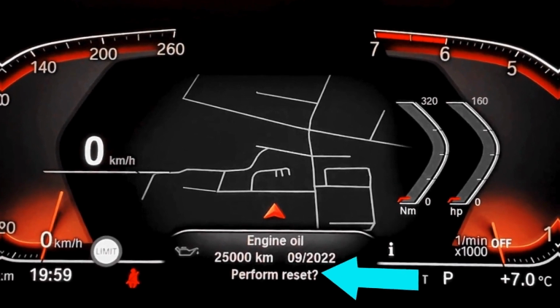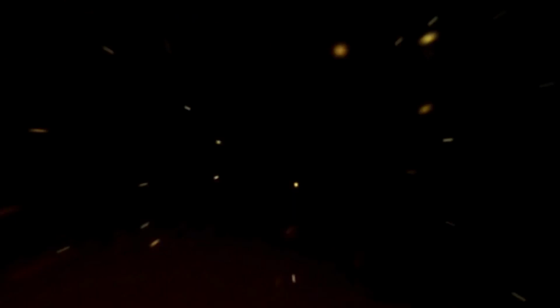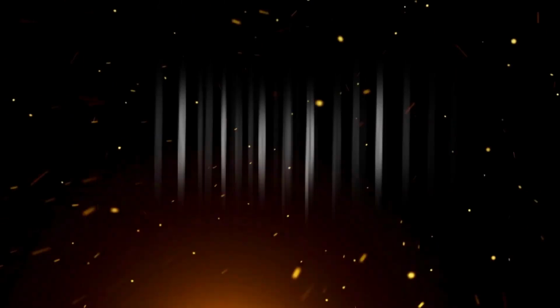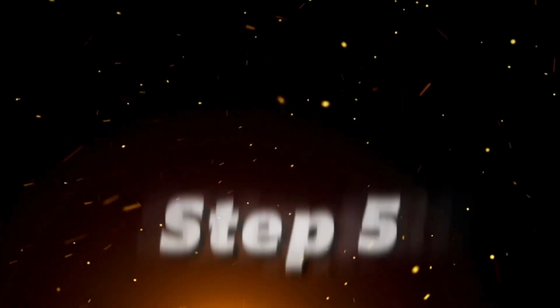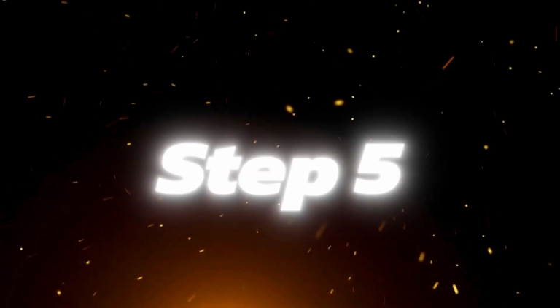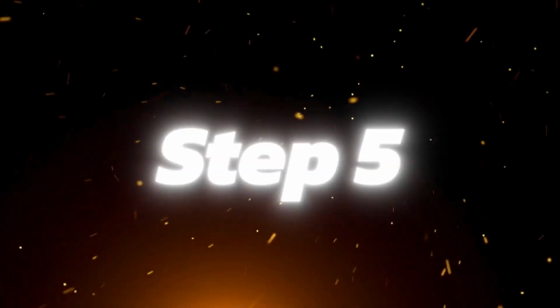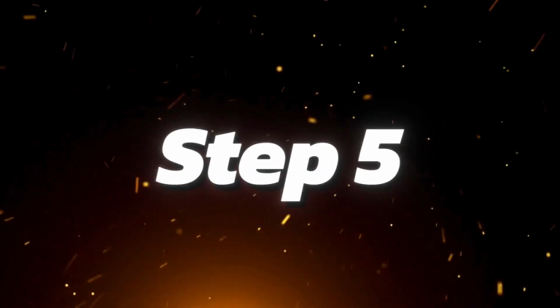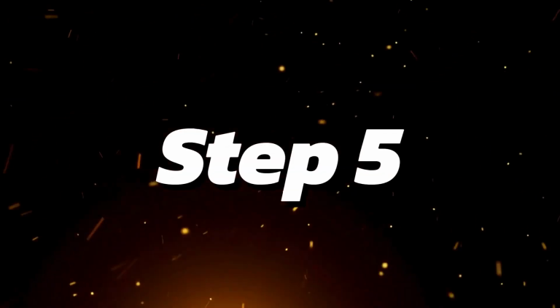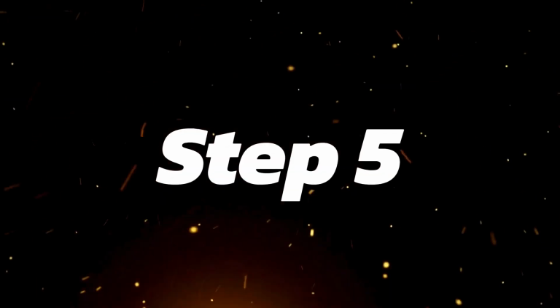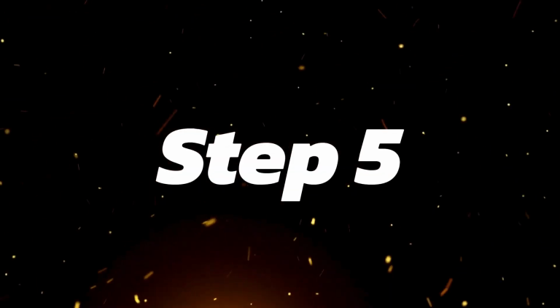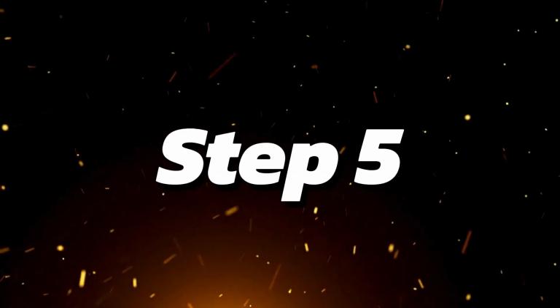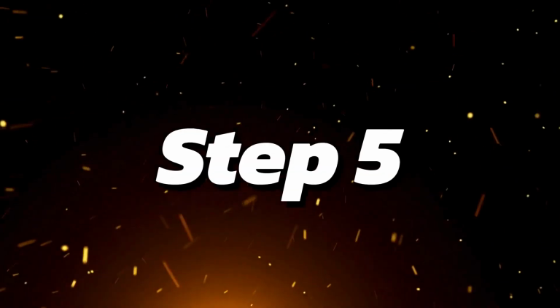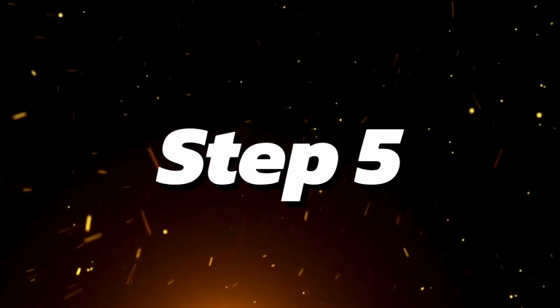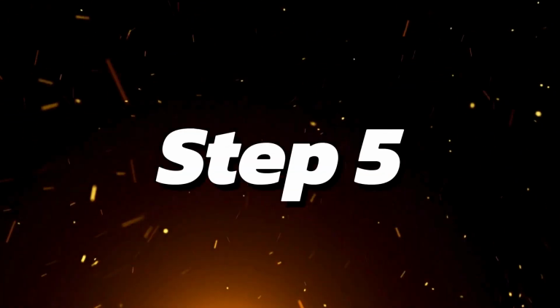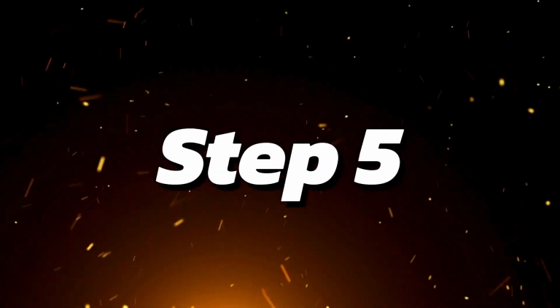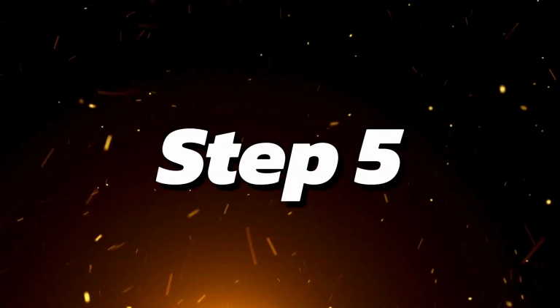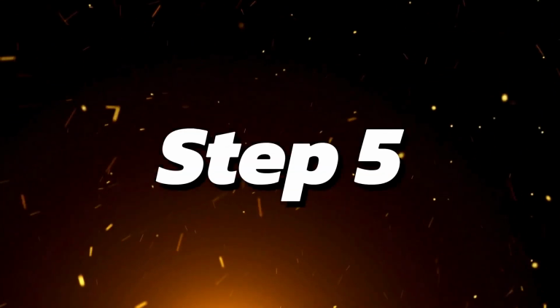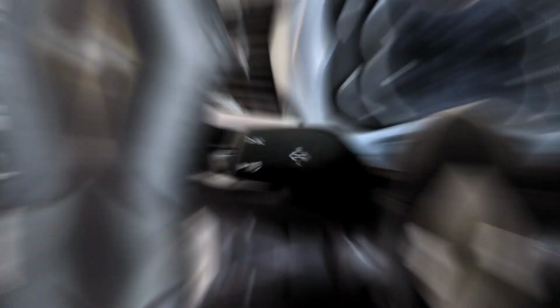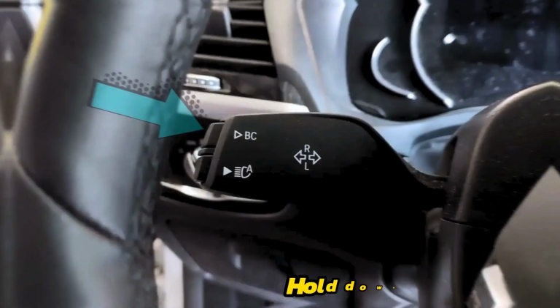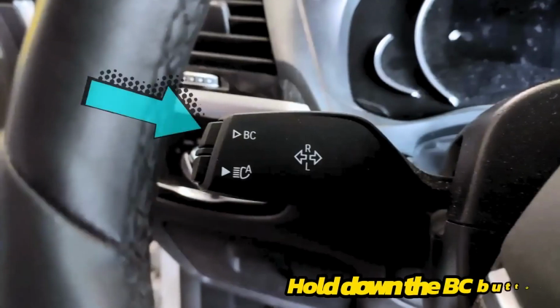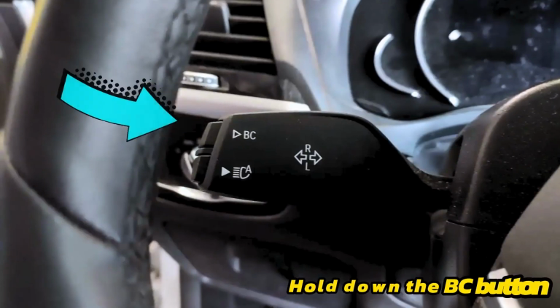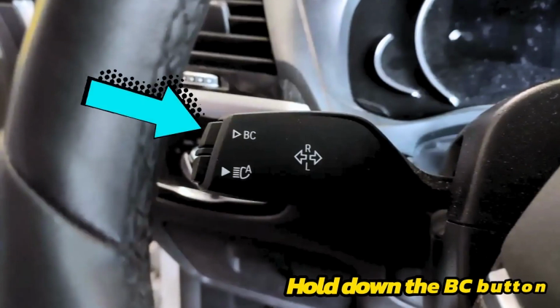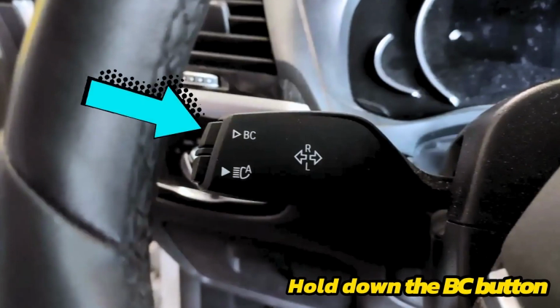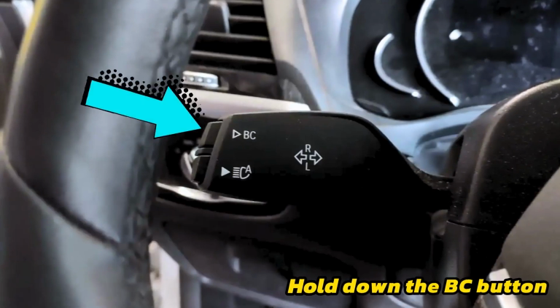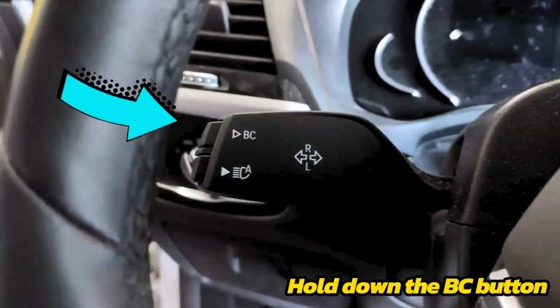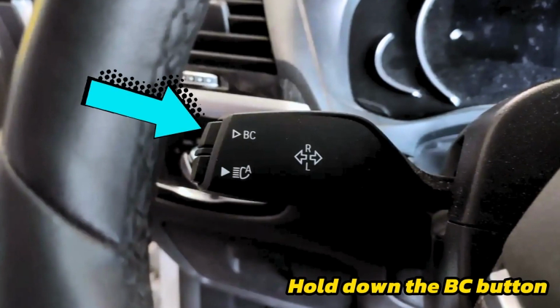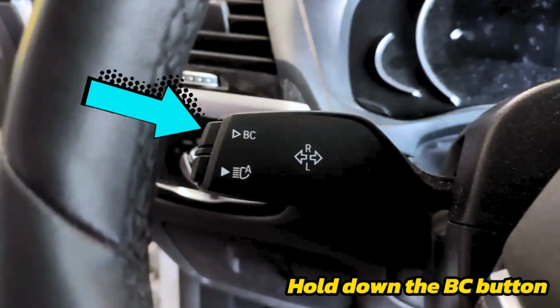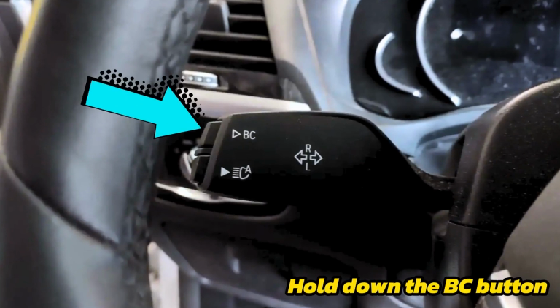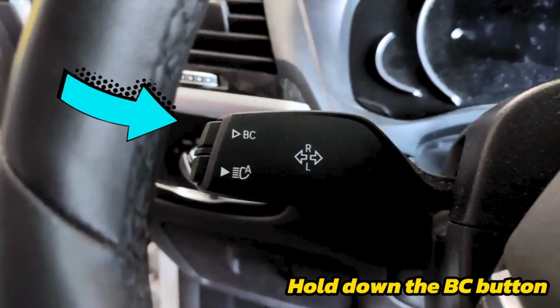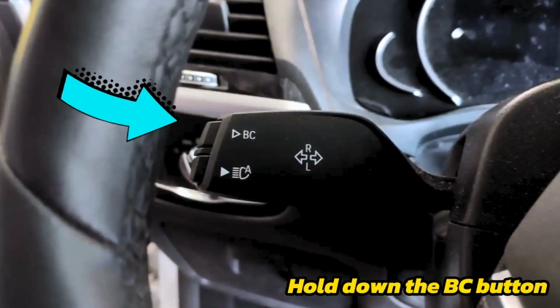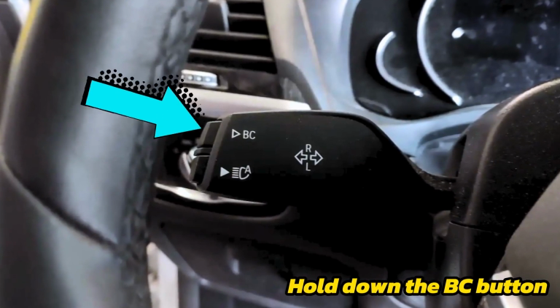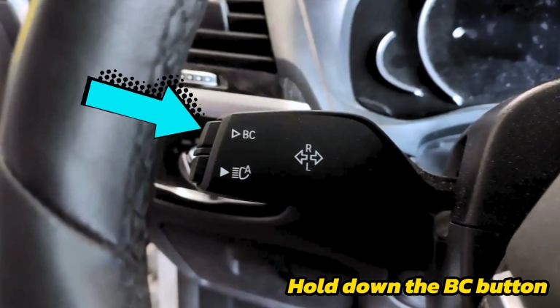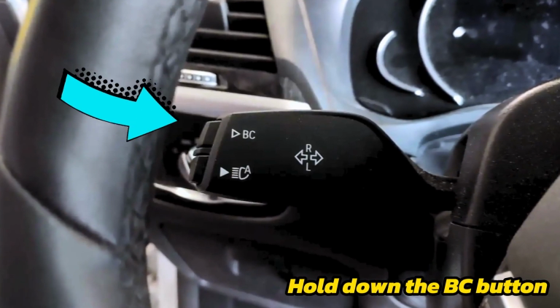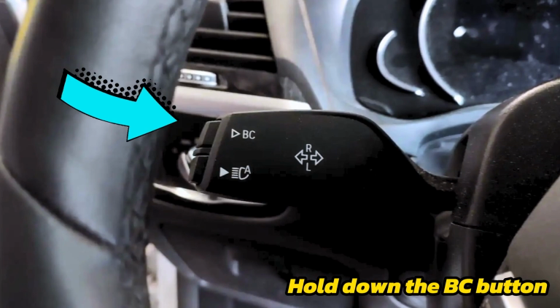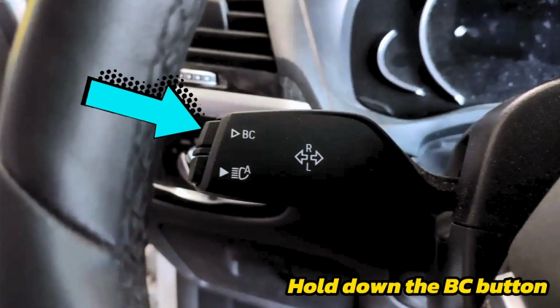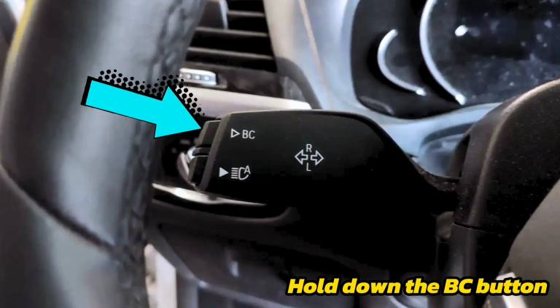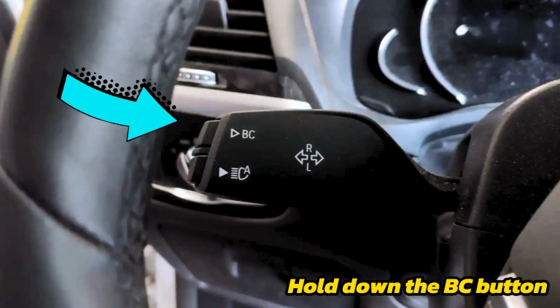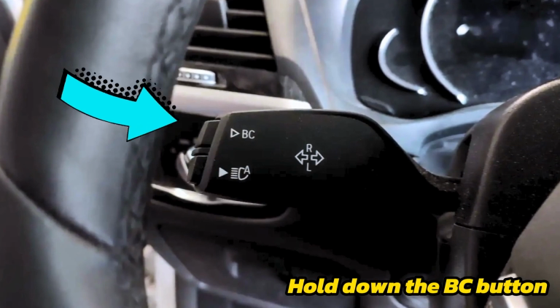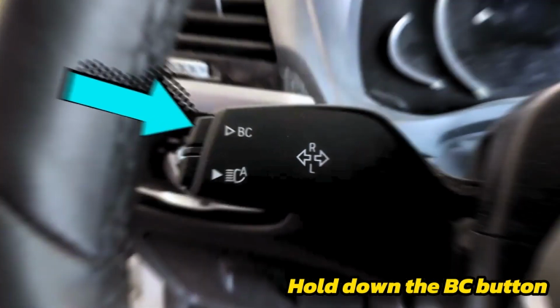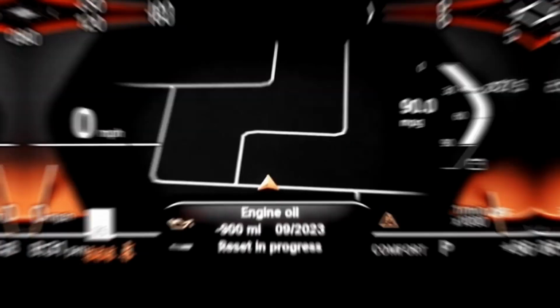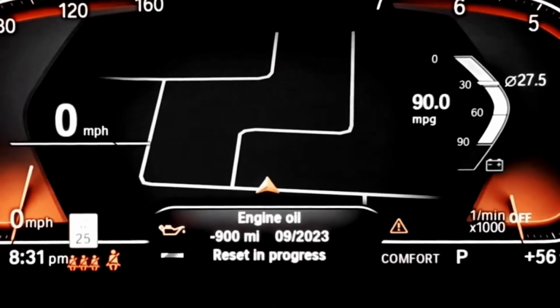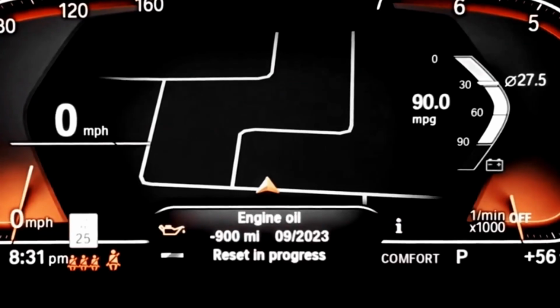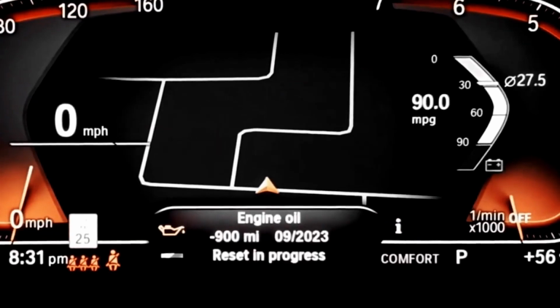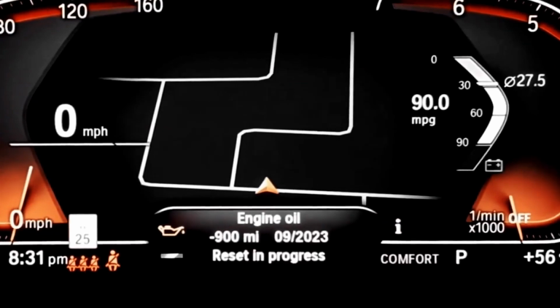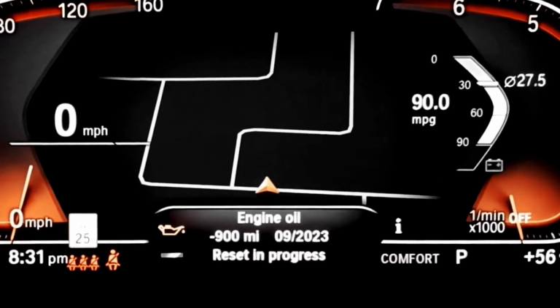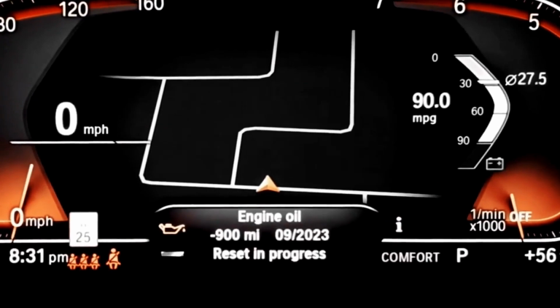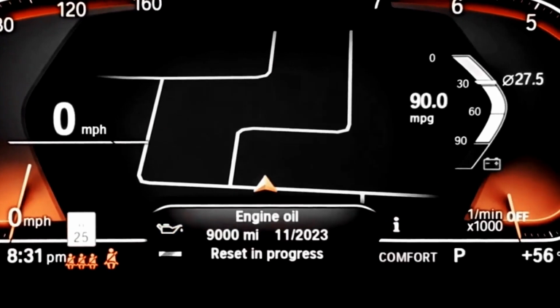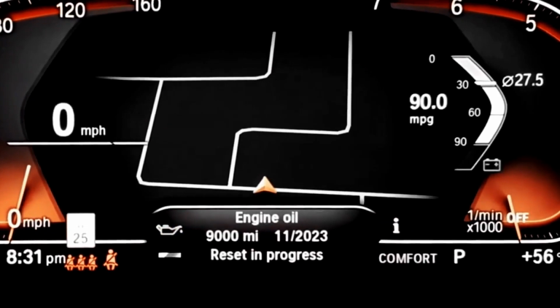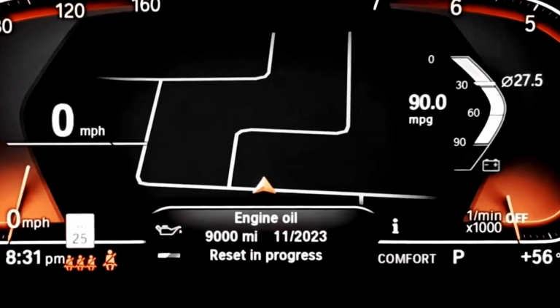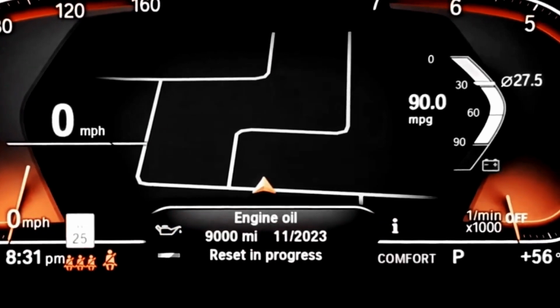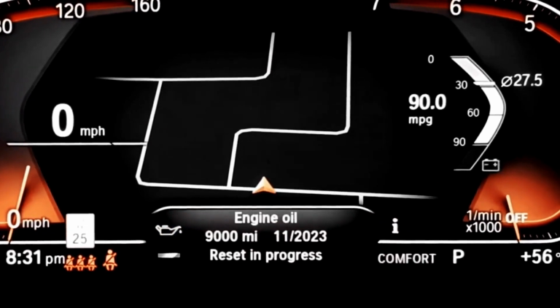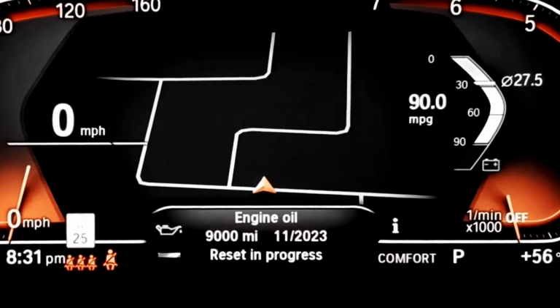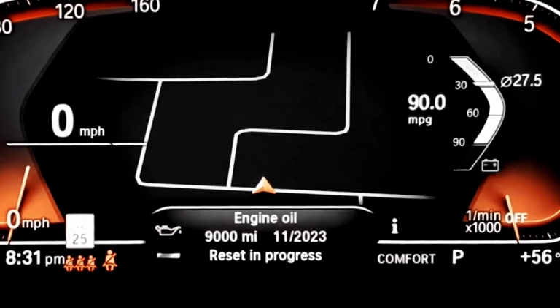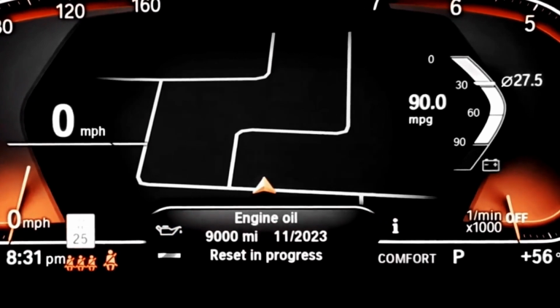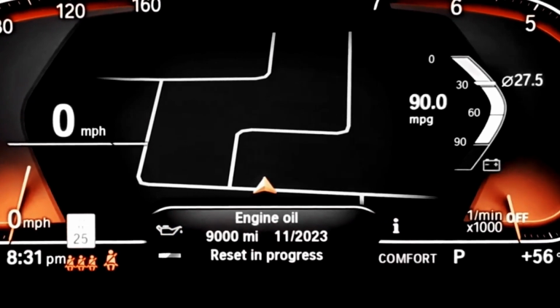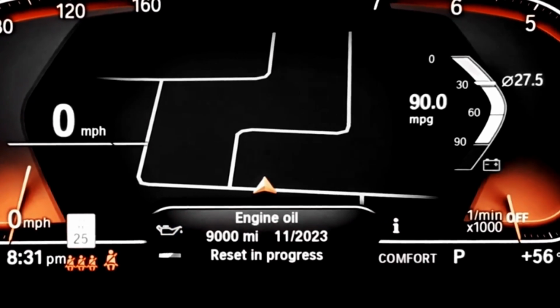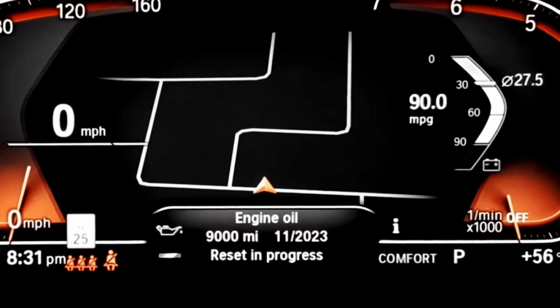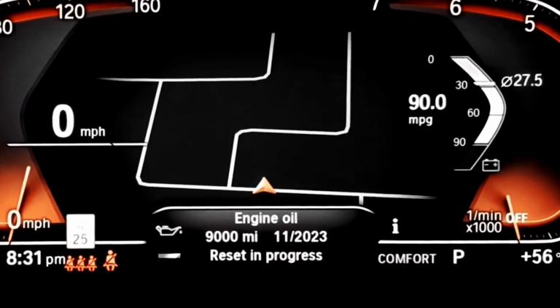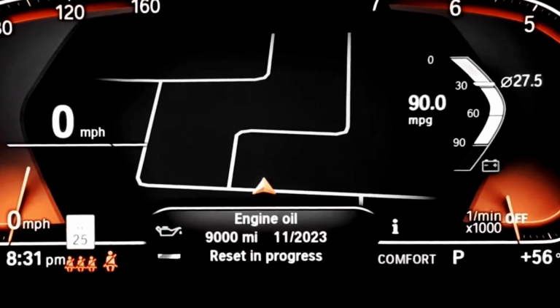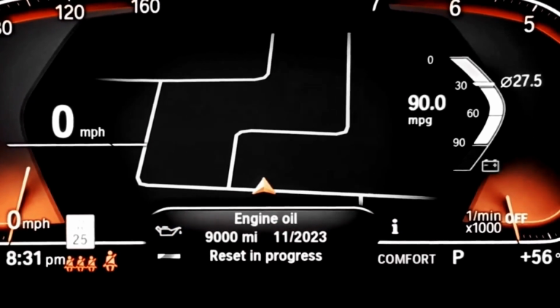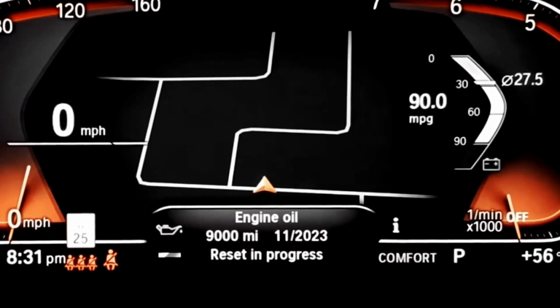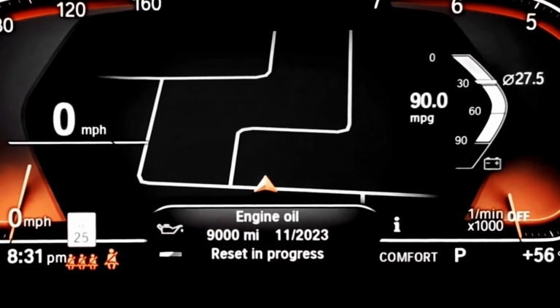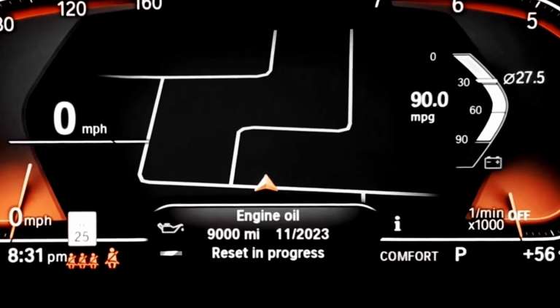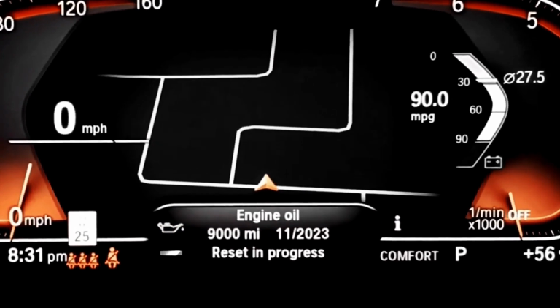Step 5: Hold down the BC button again and wait until the reset progress bar finishes, and you're done.